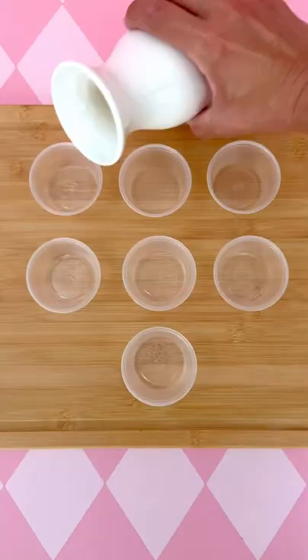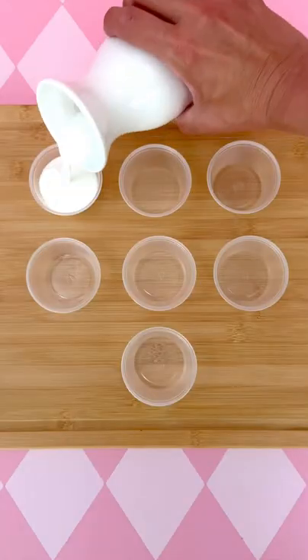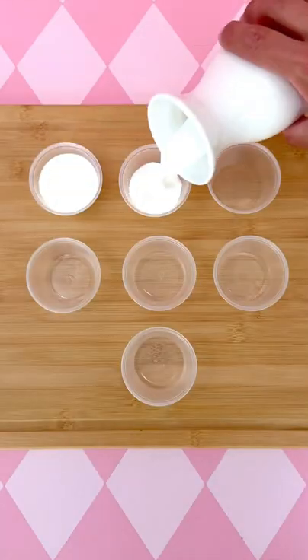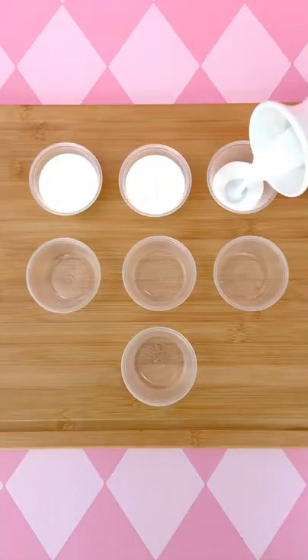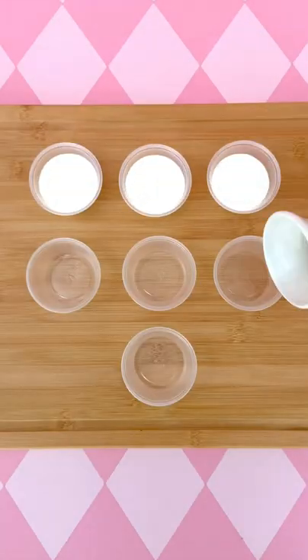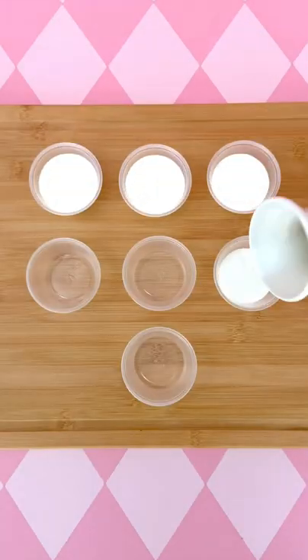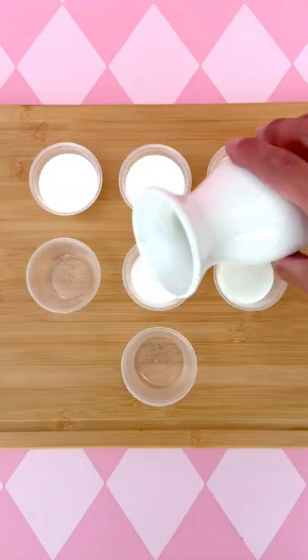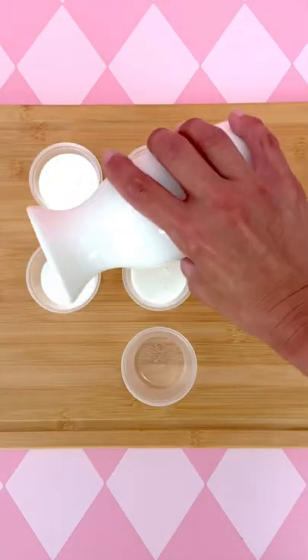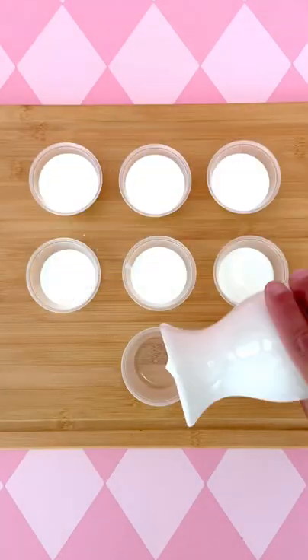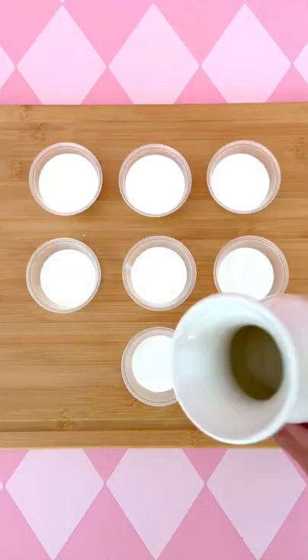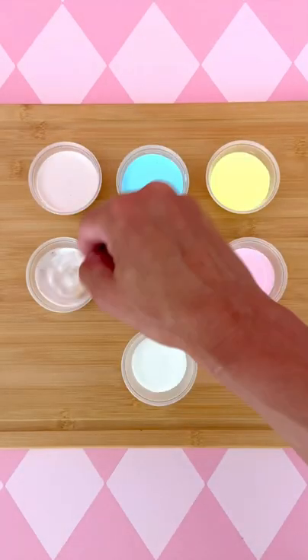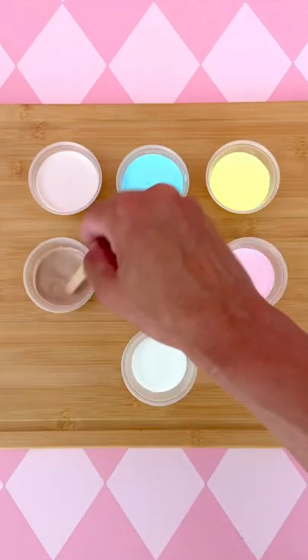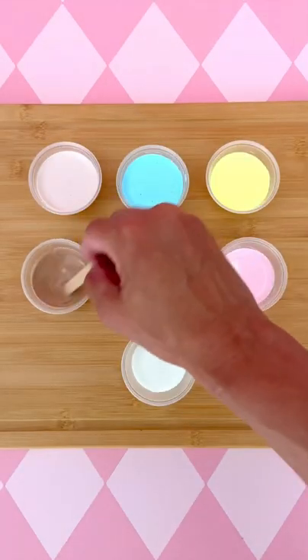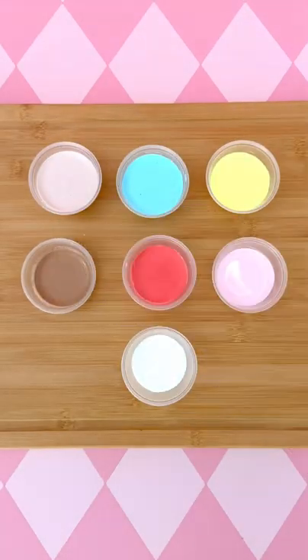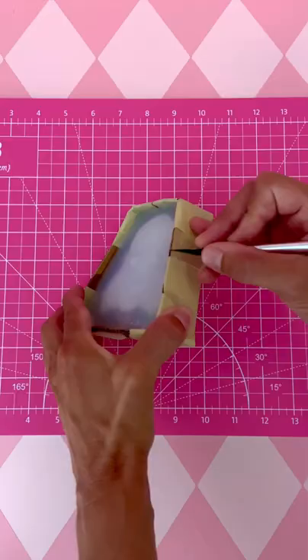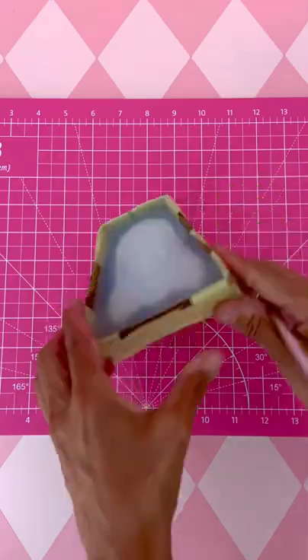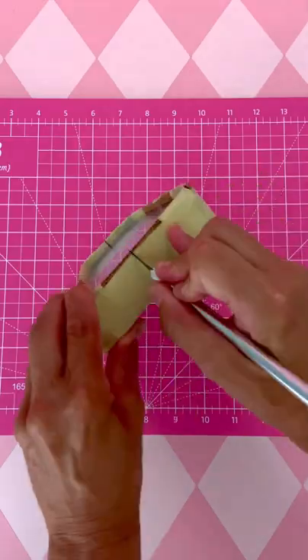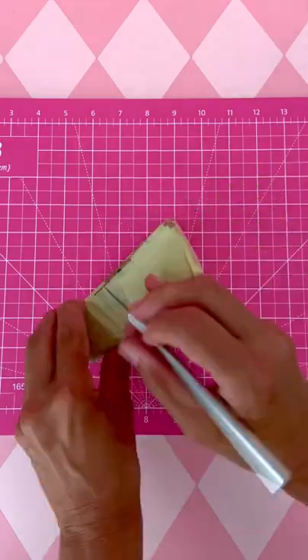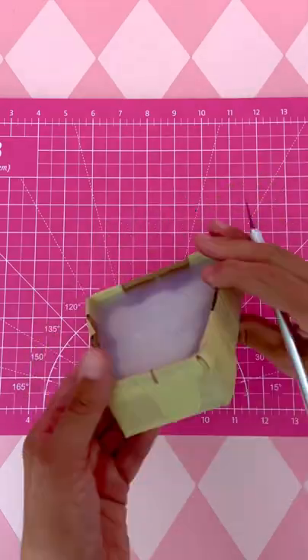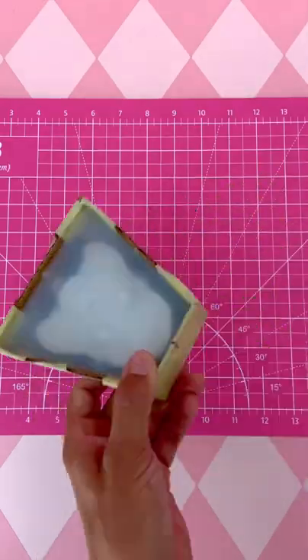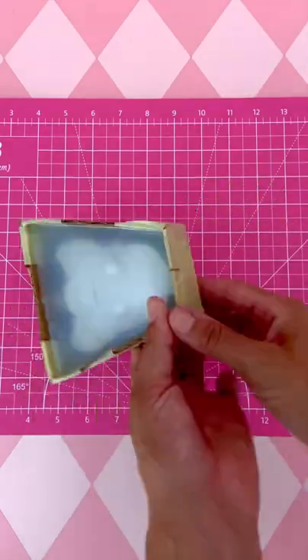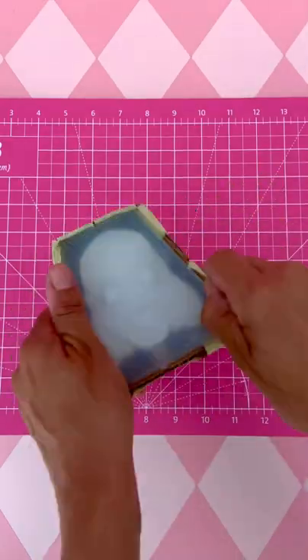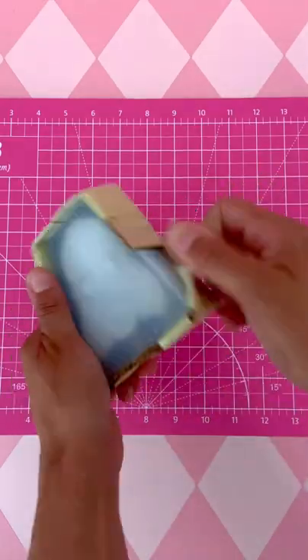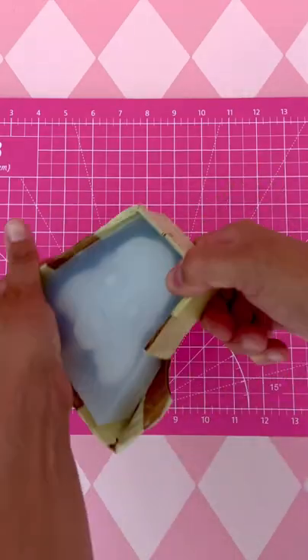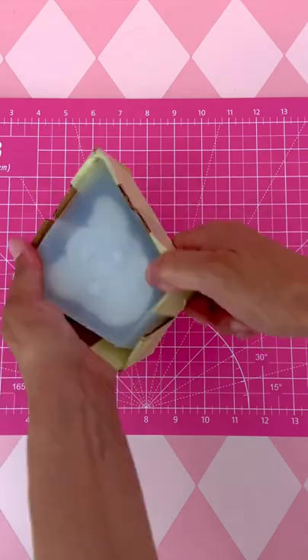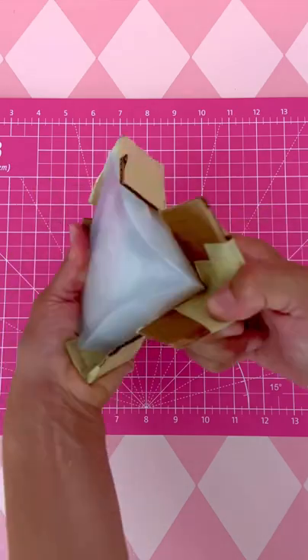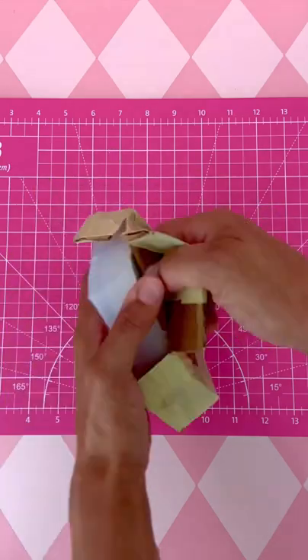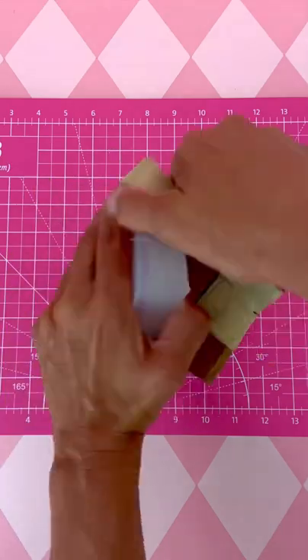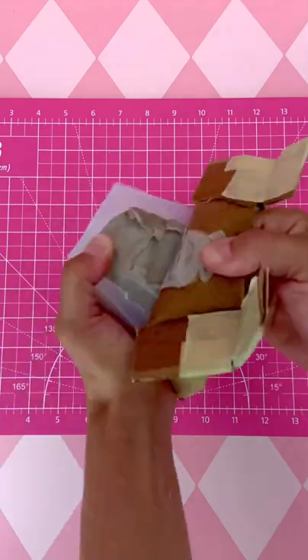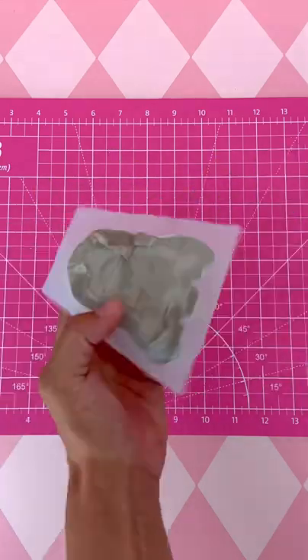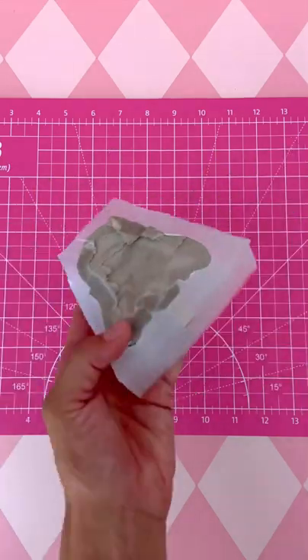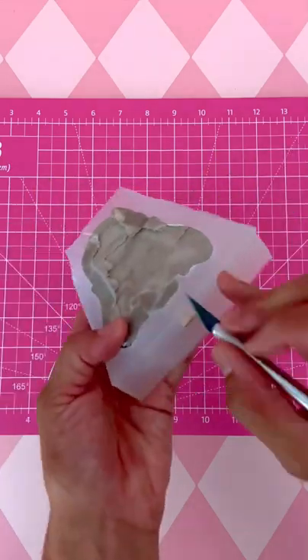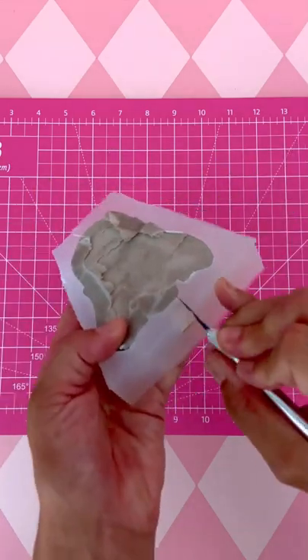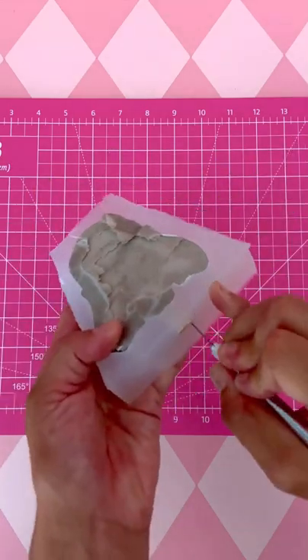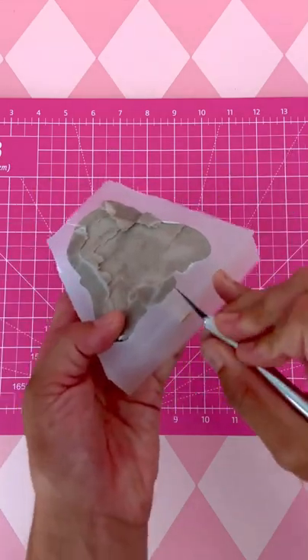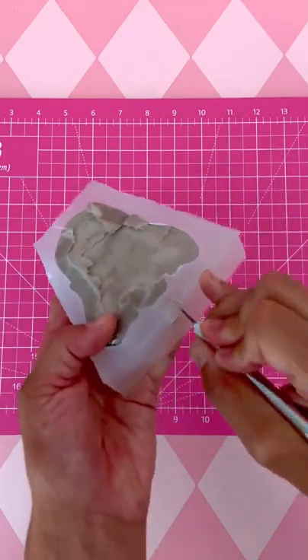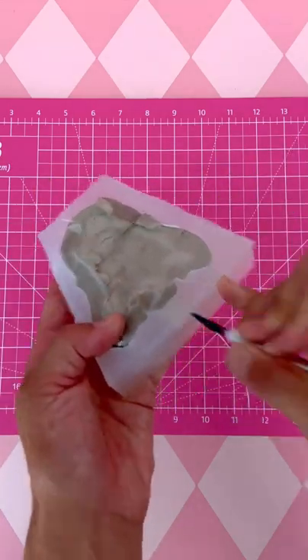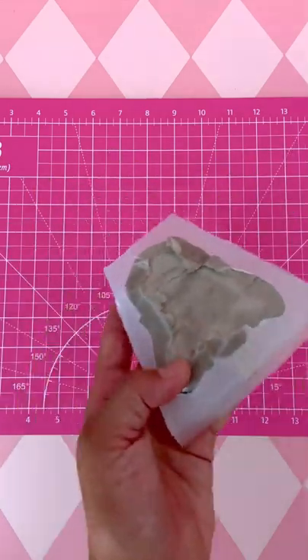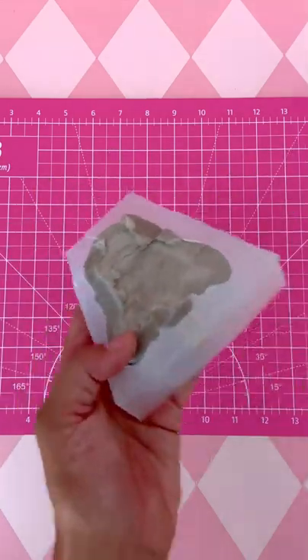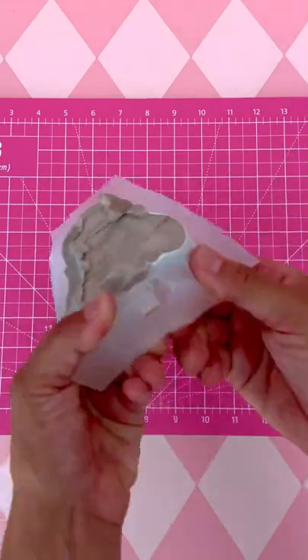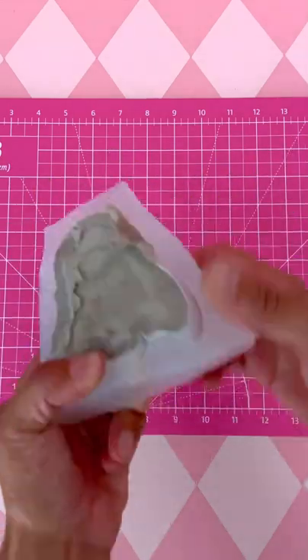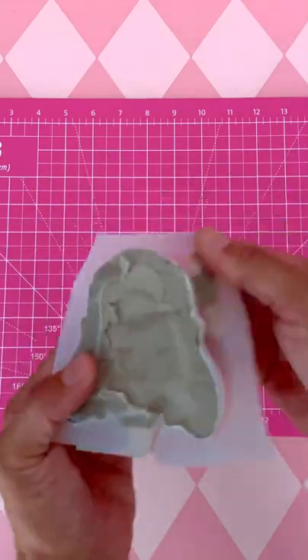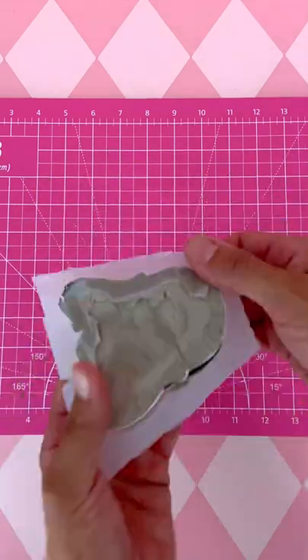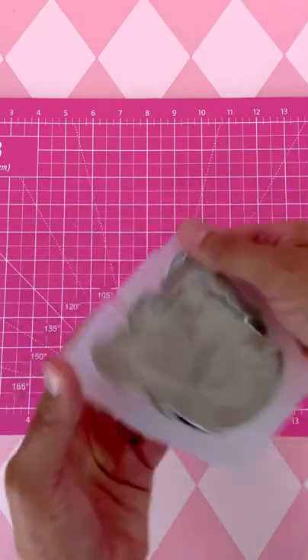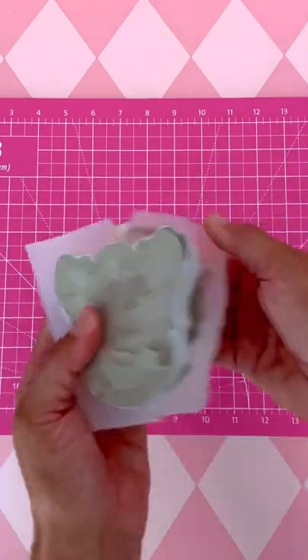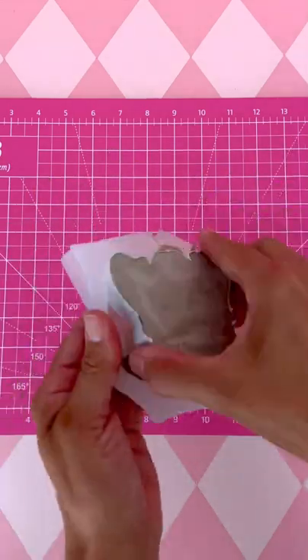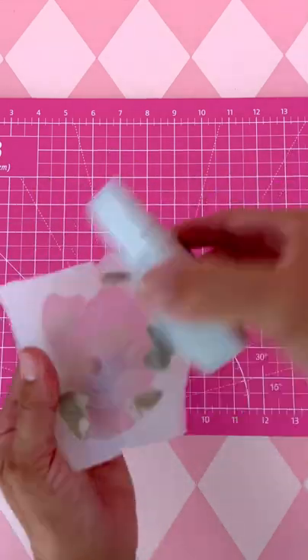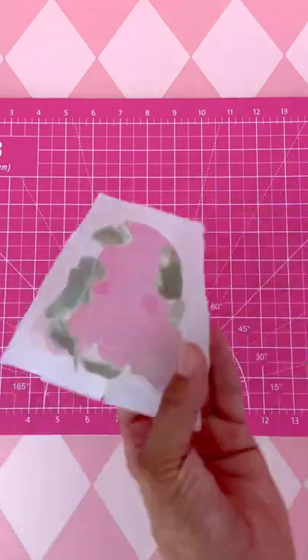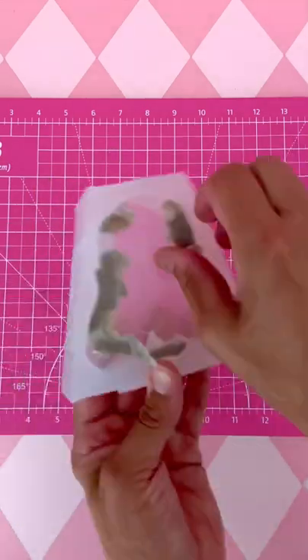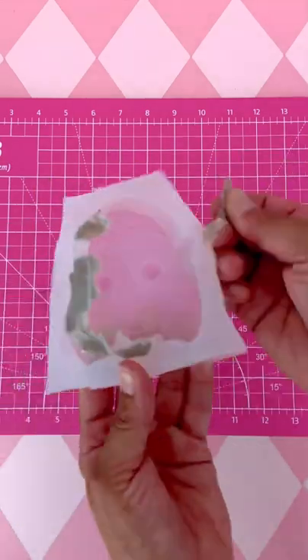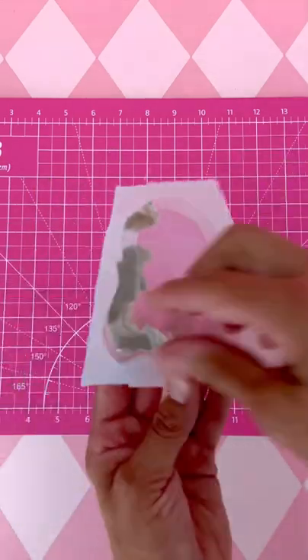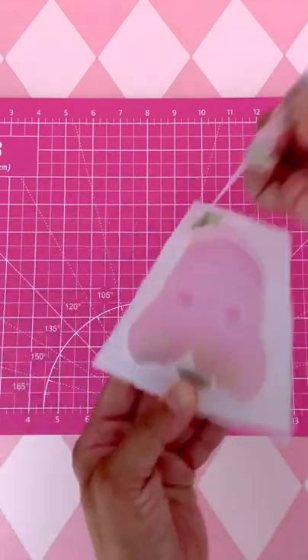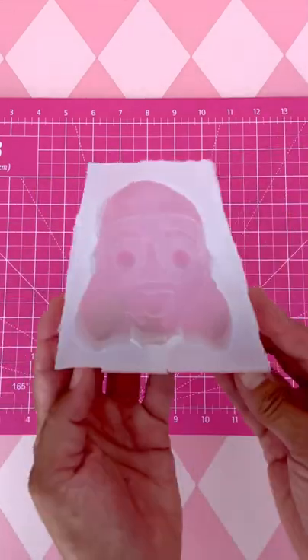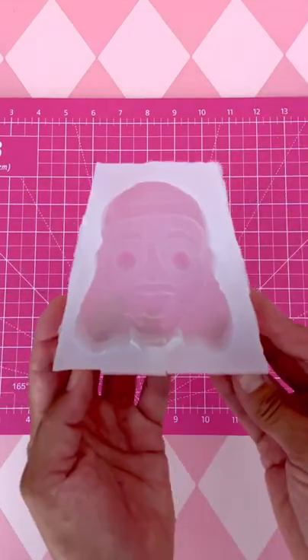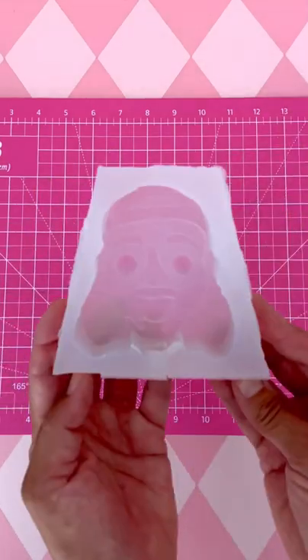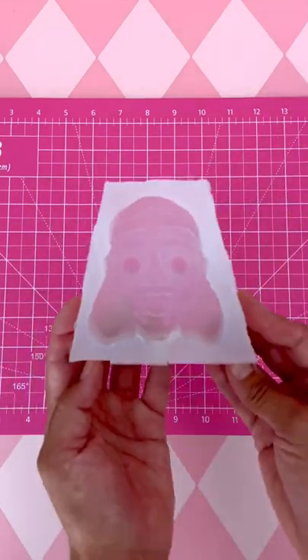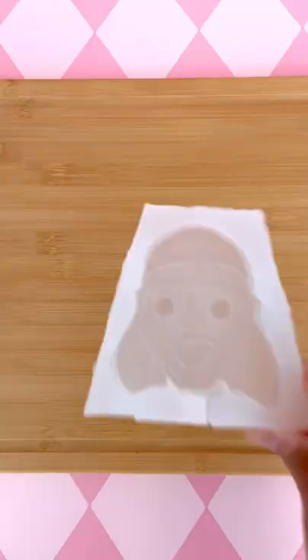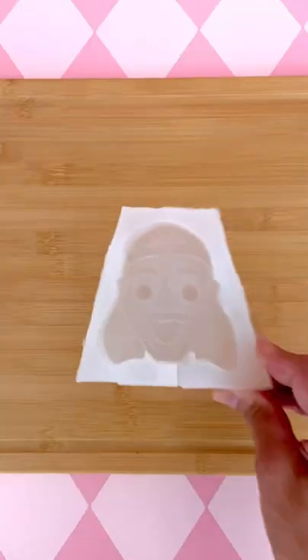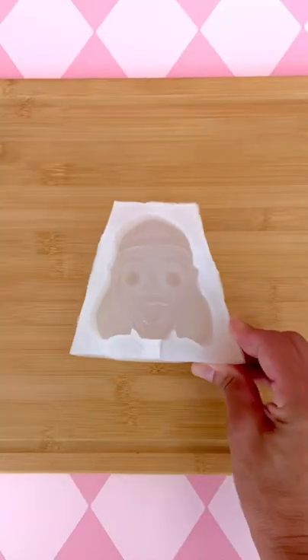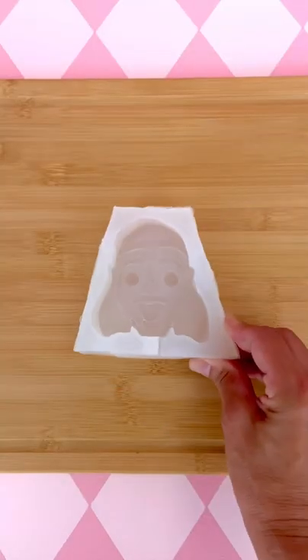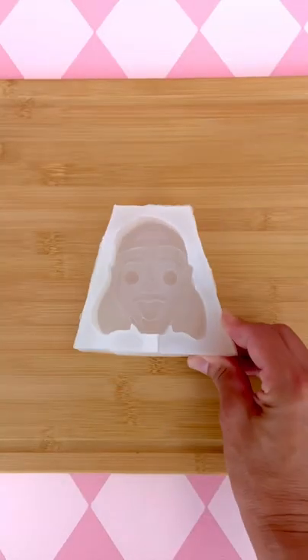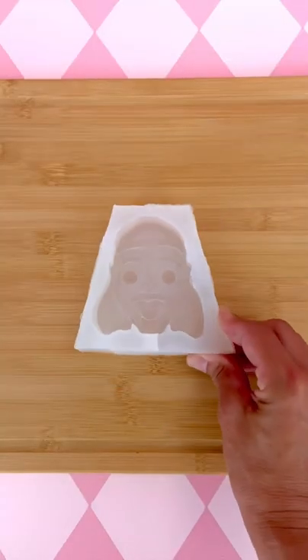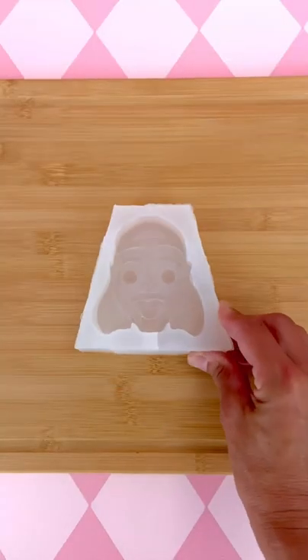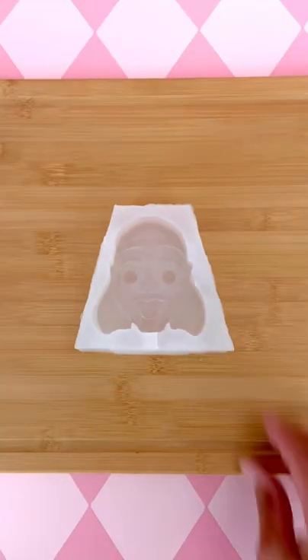Color the ice cream. Now it's time to release Brent's head from his silicone prison. Ta-da! Popsicle time!